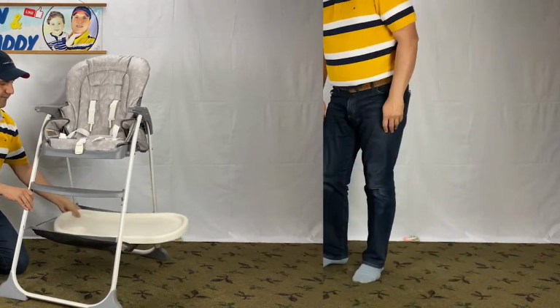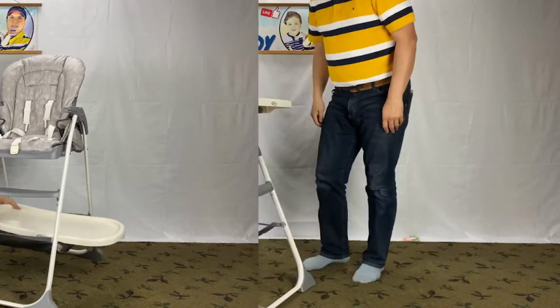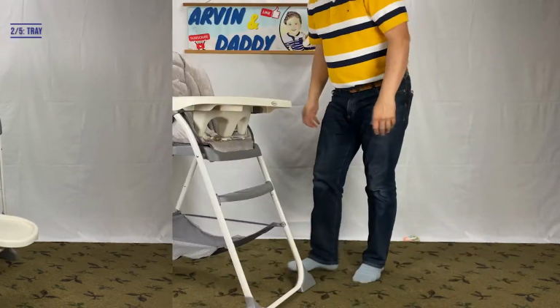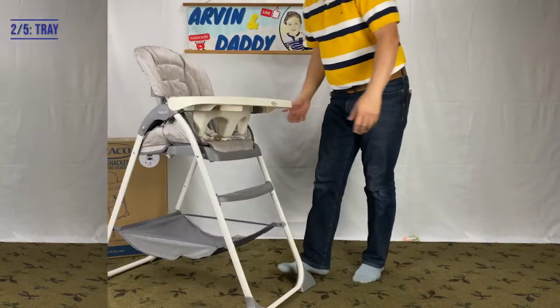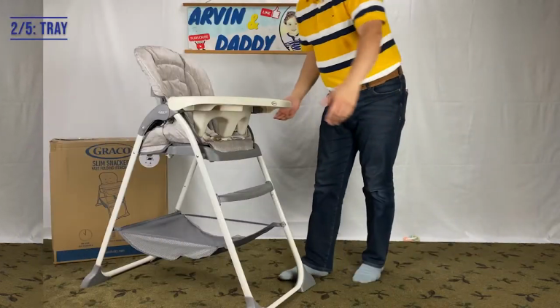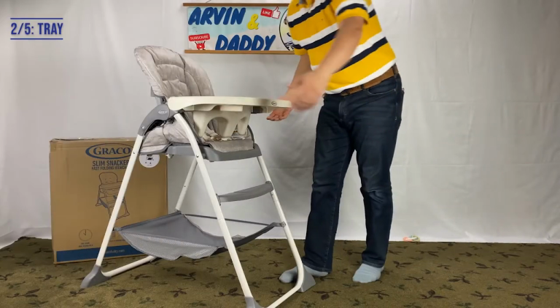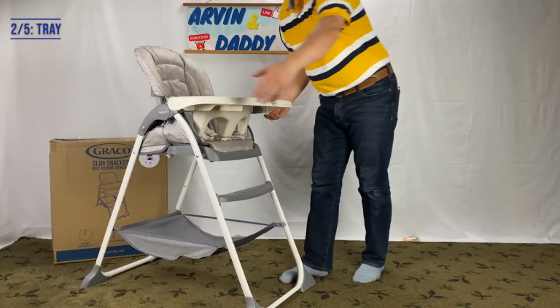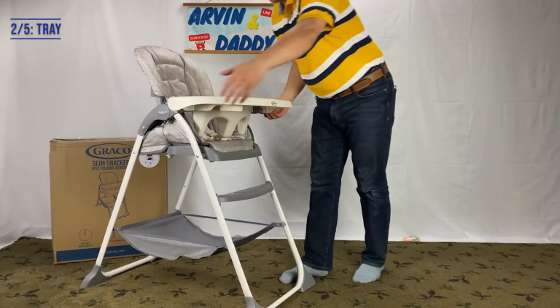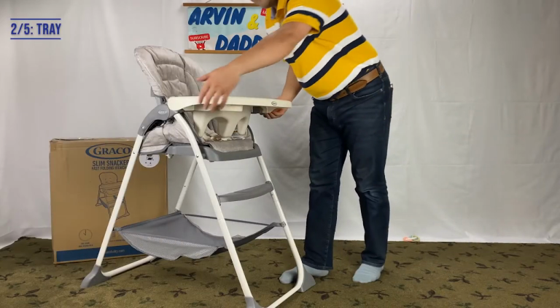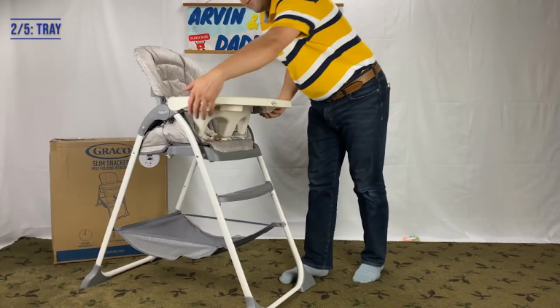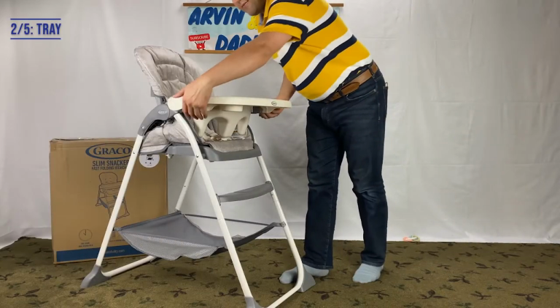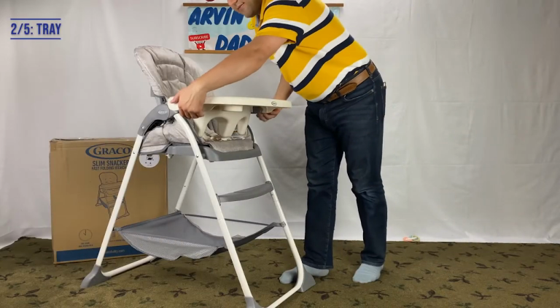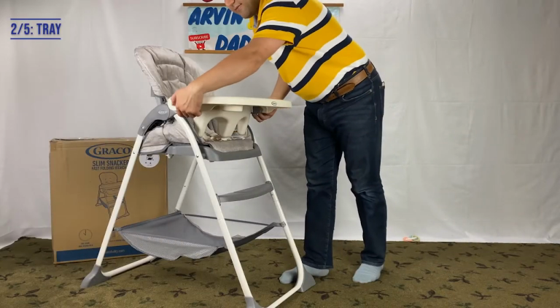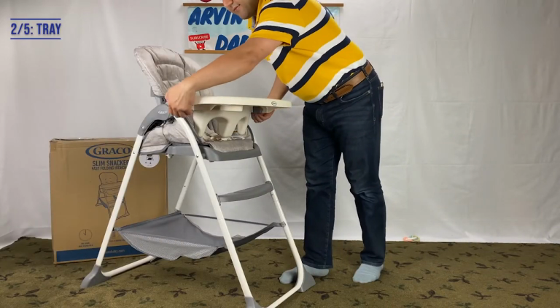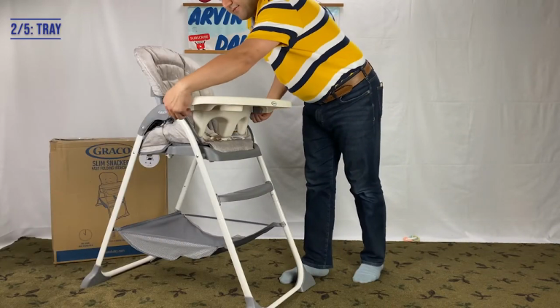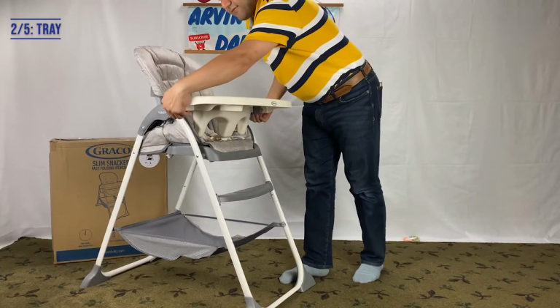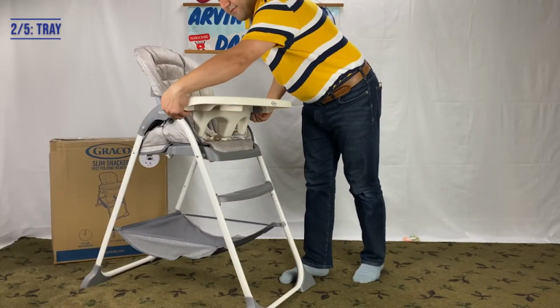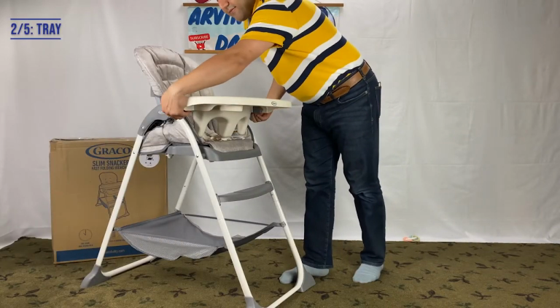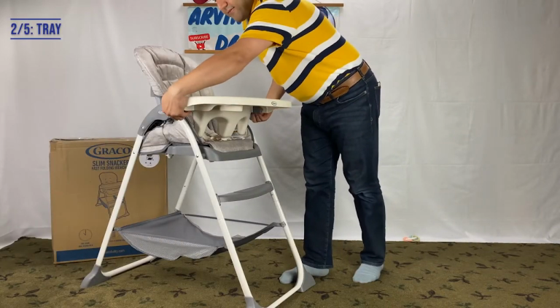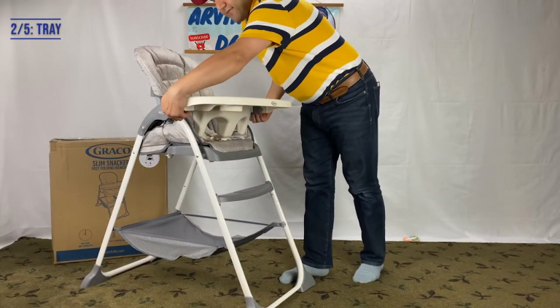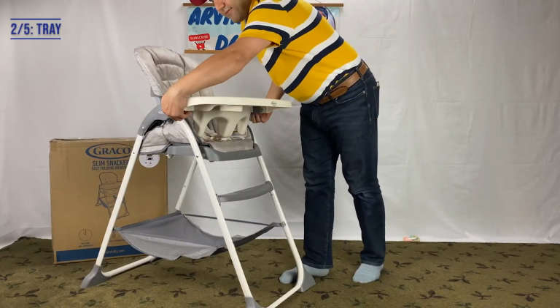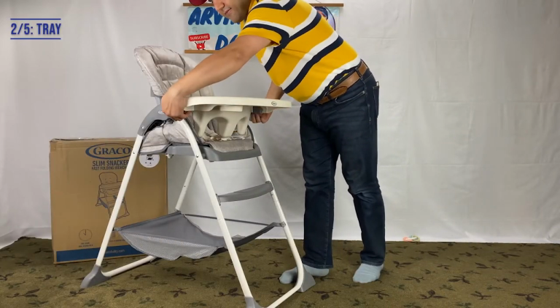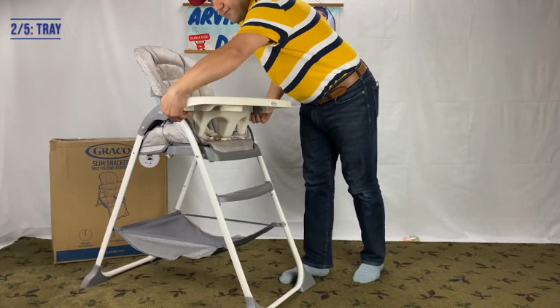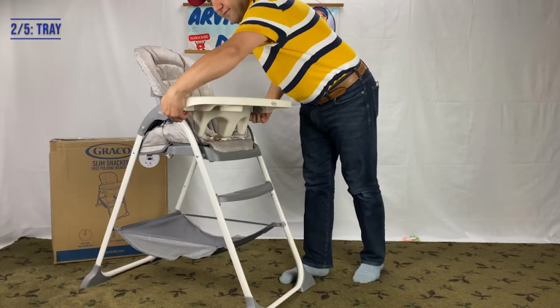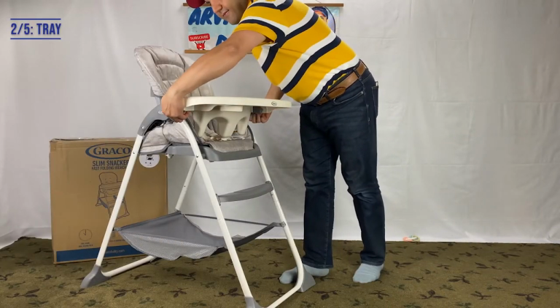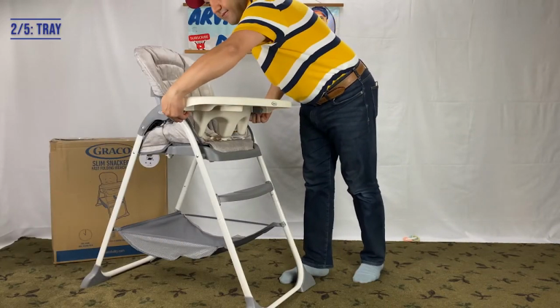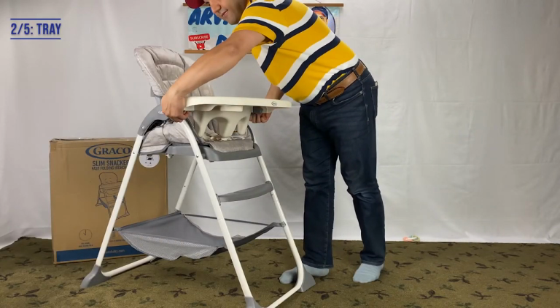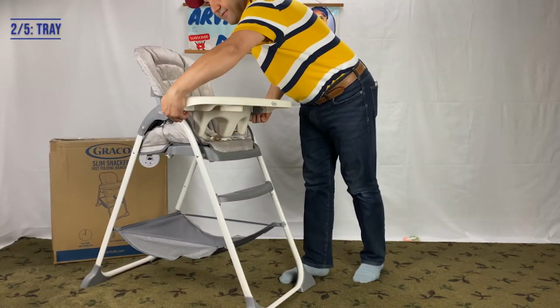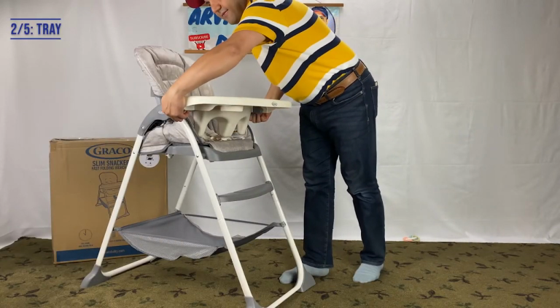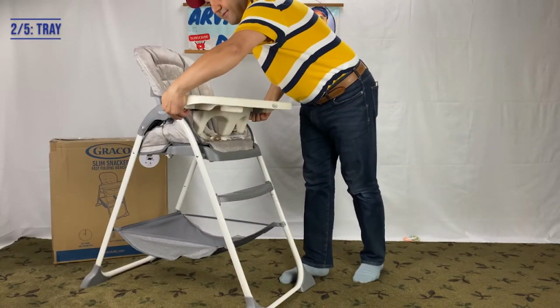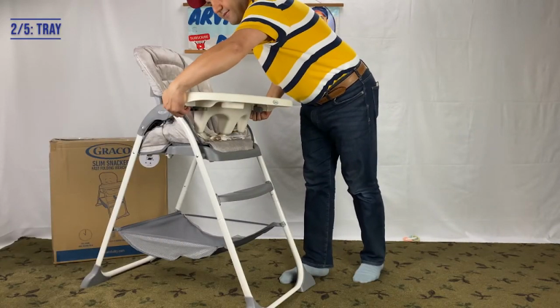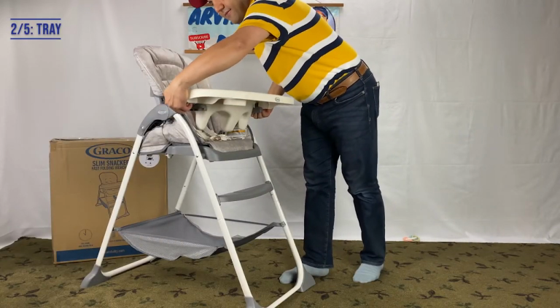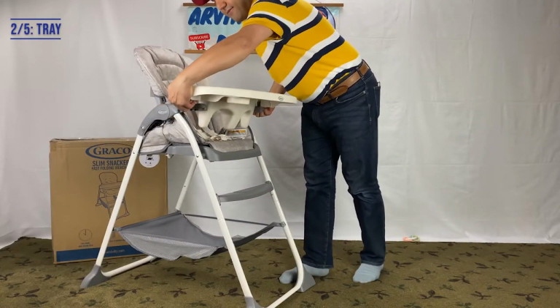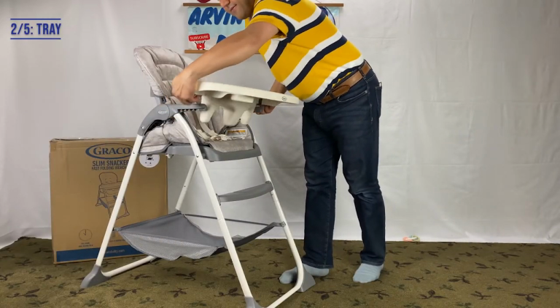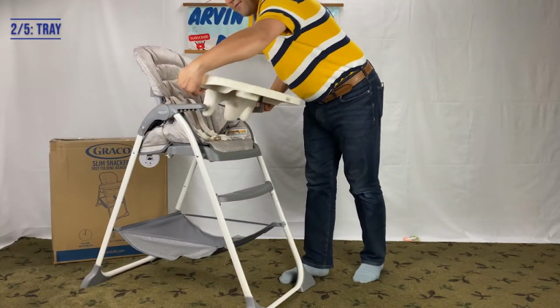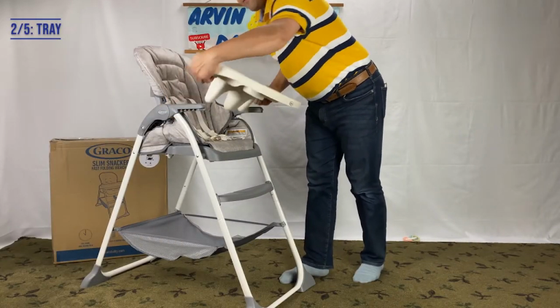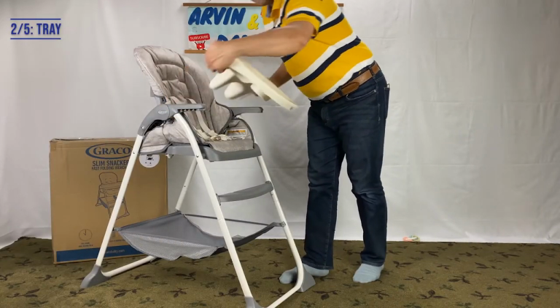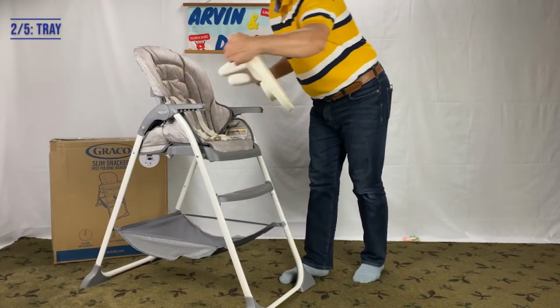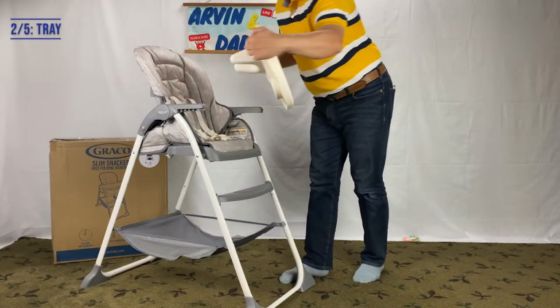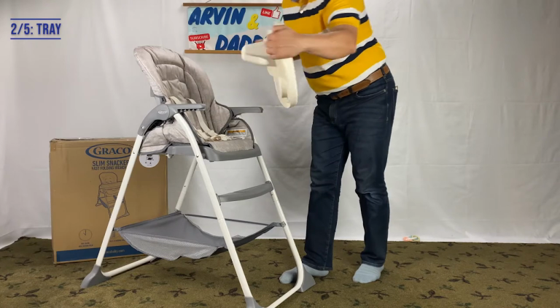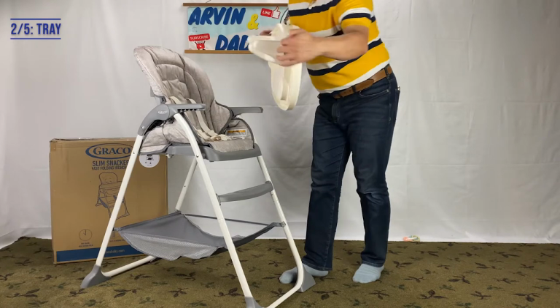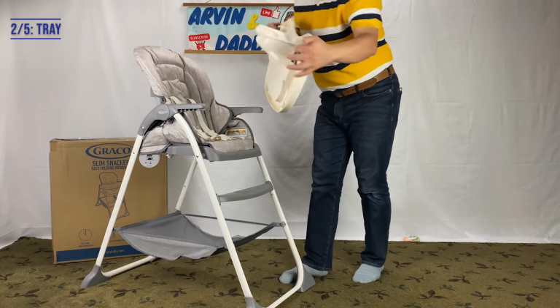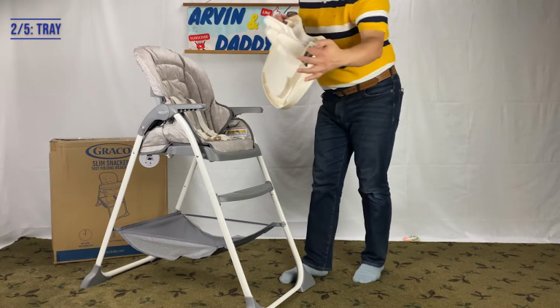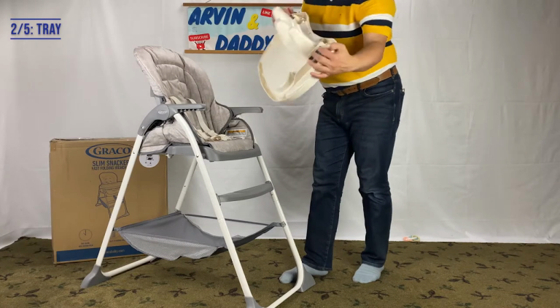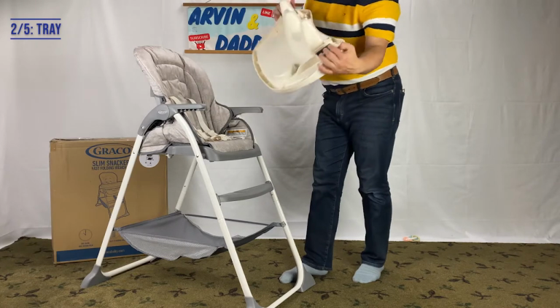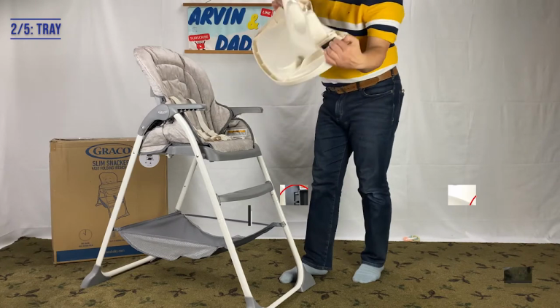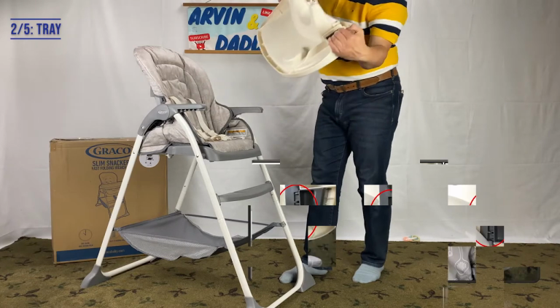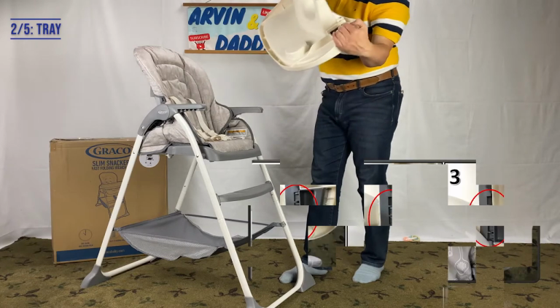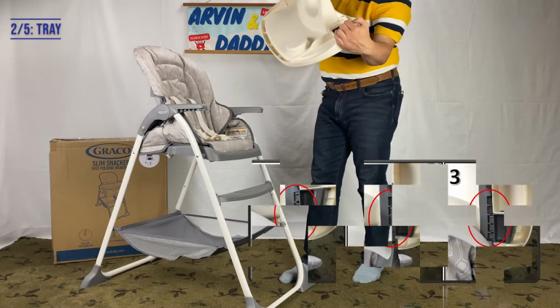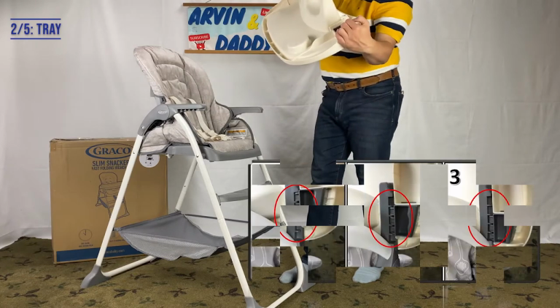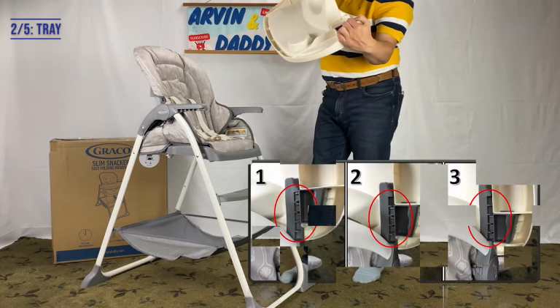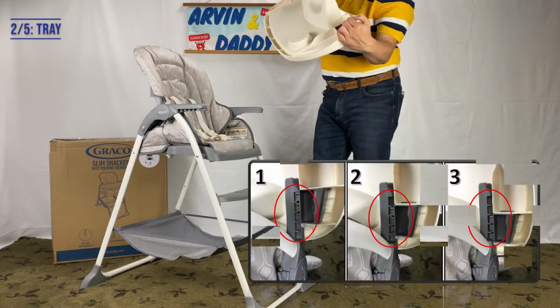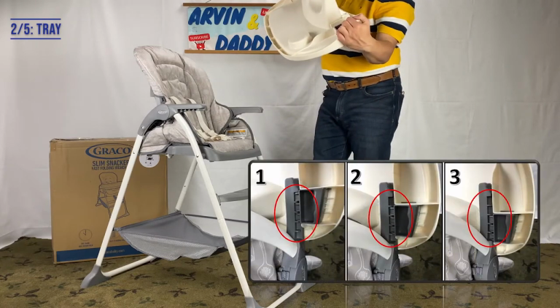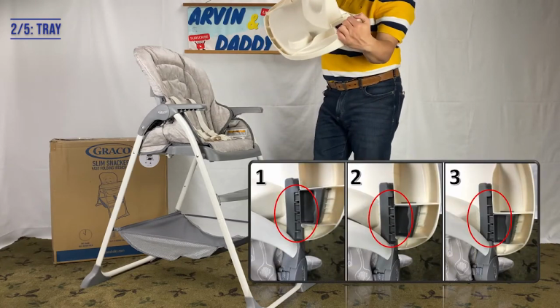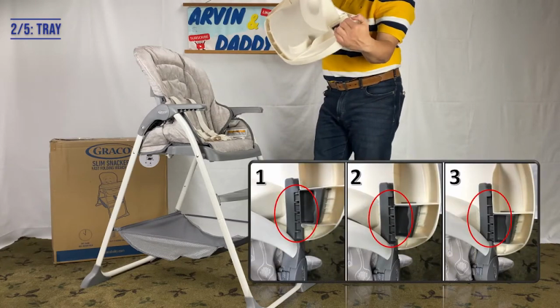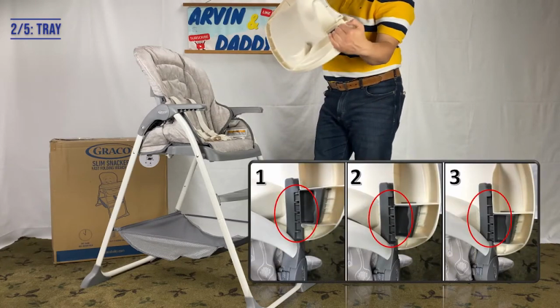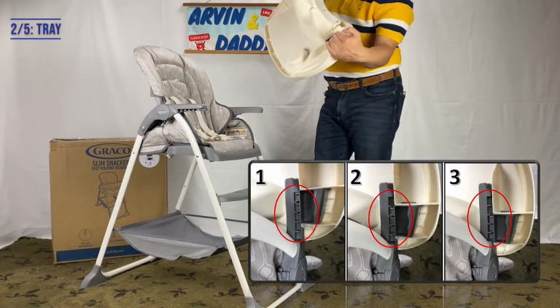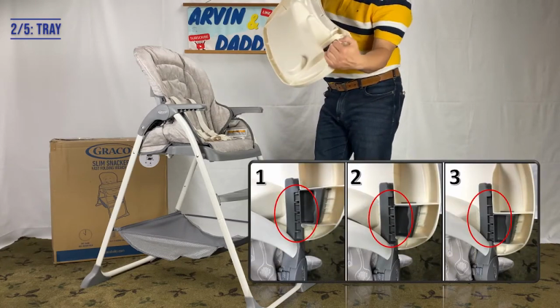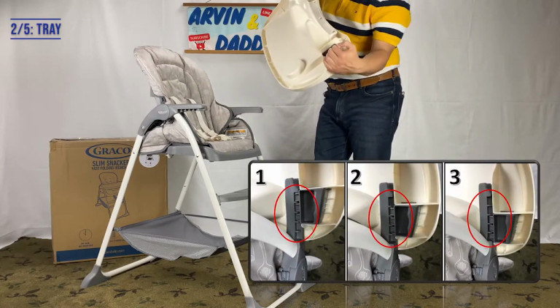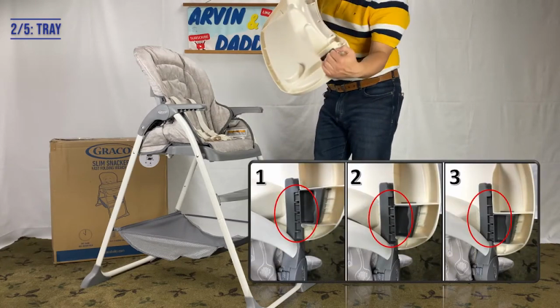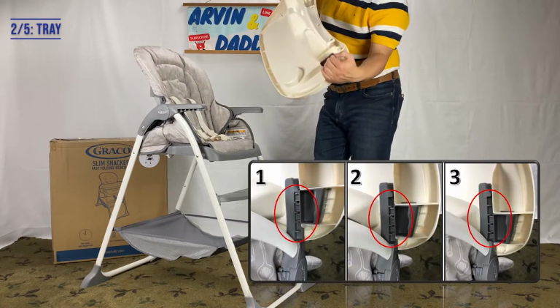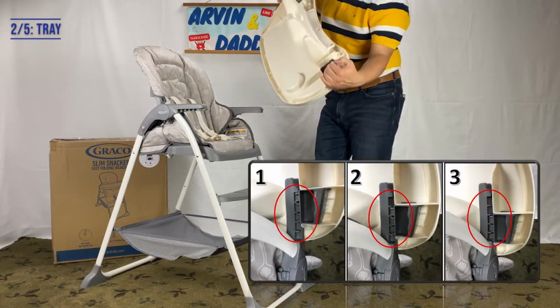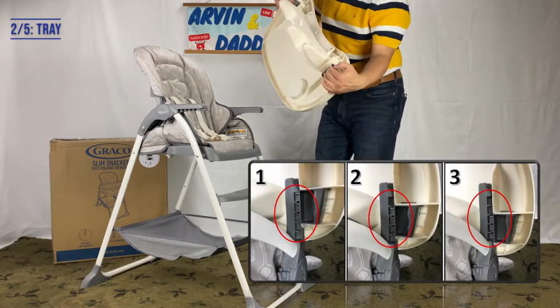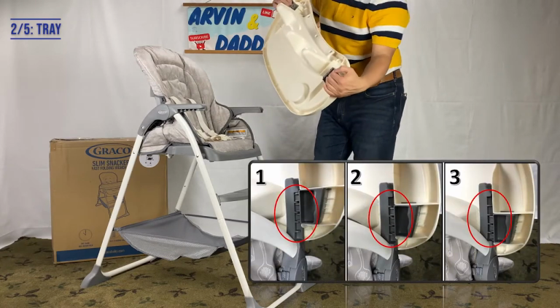Second, it has a large tray with a cup holder. You can also adjust it in 3 positions.